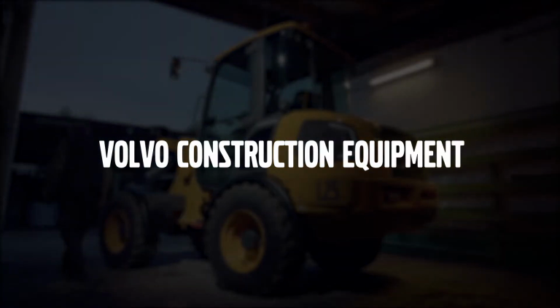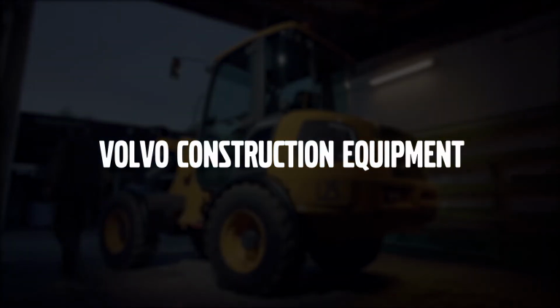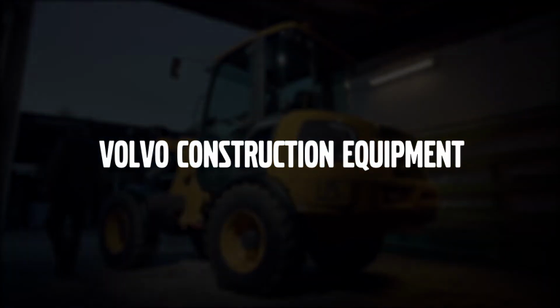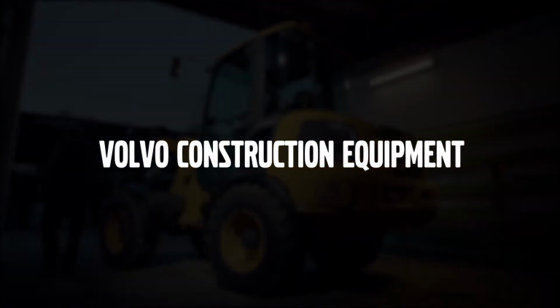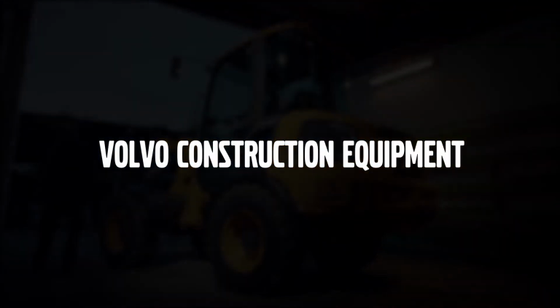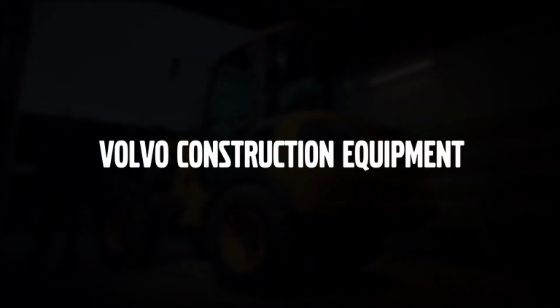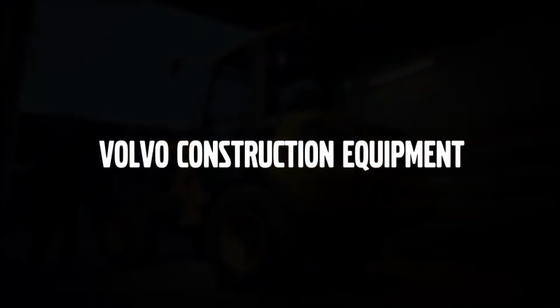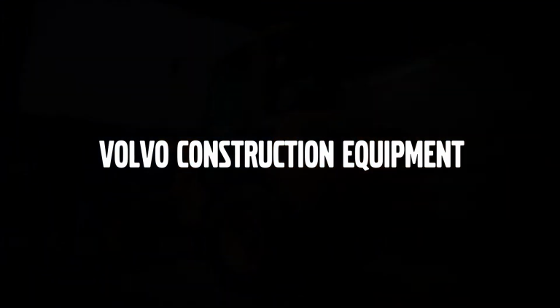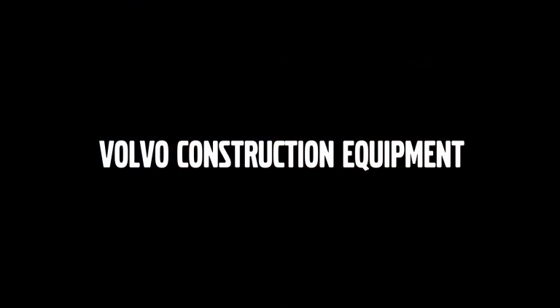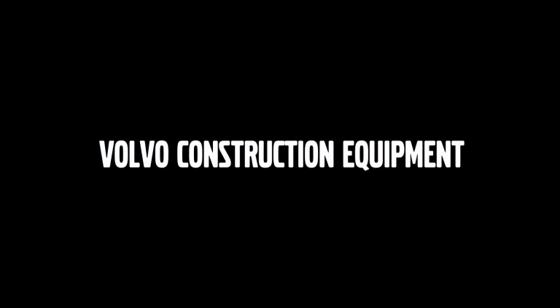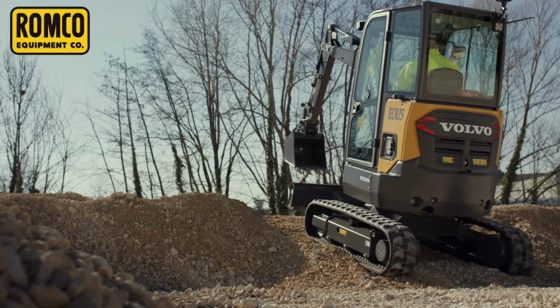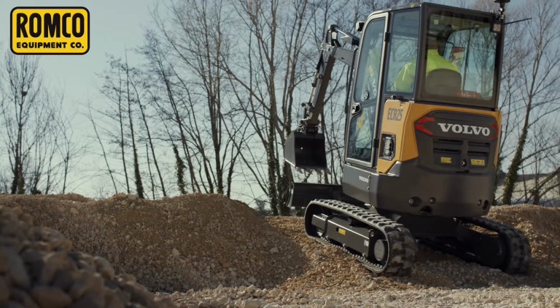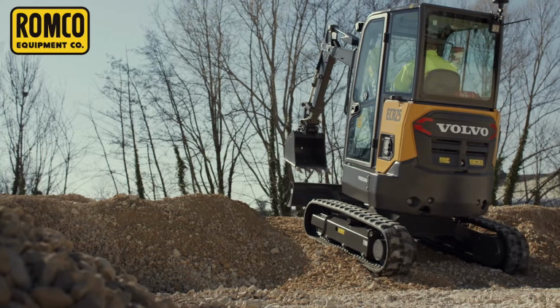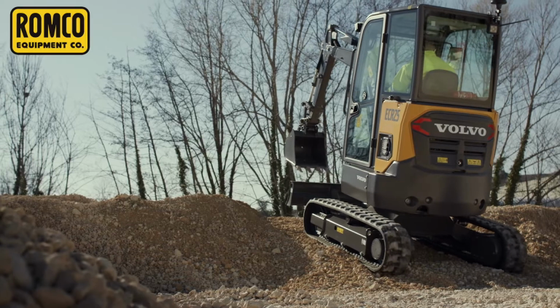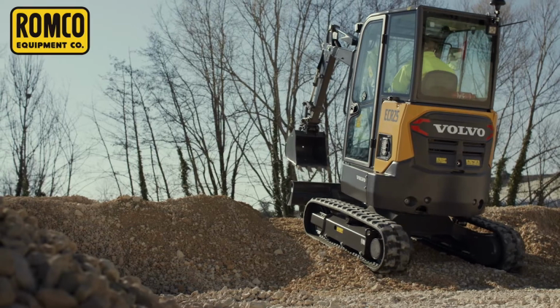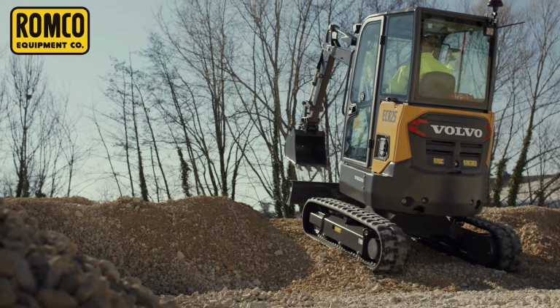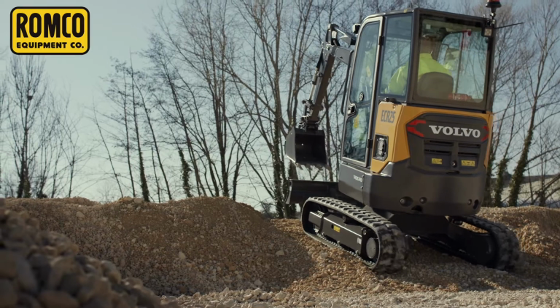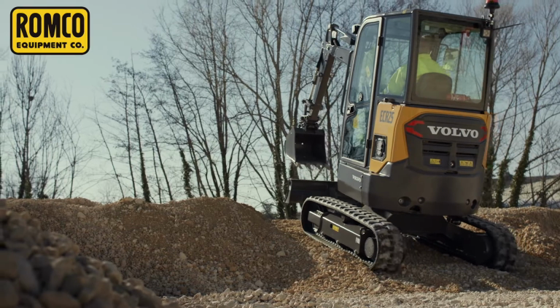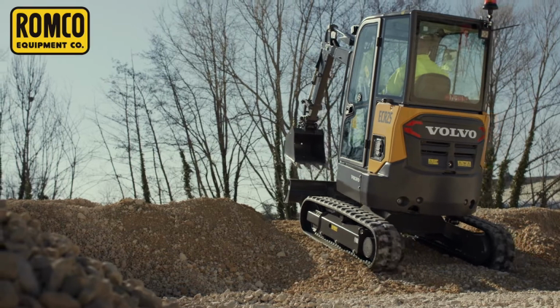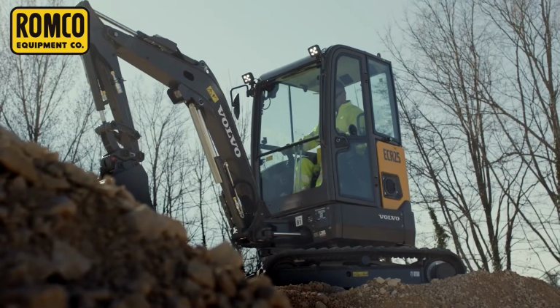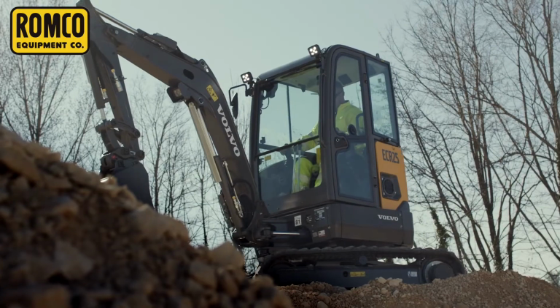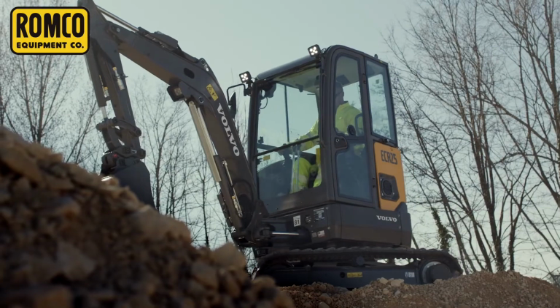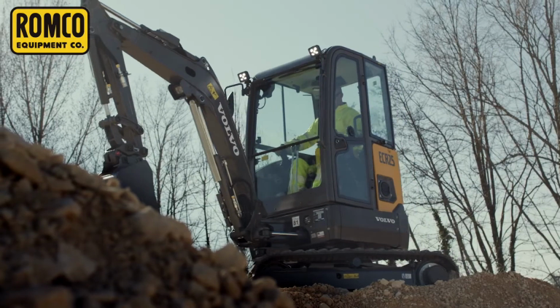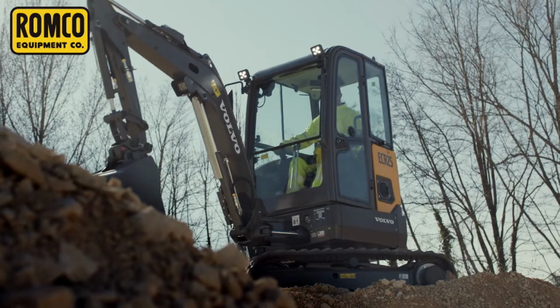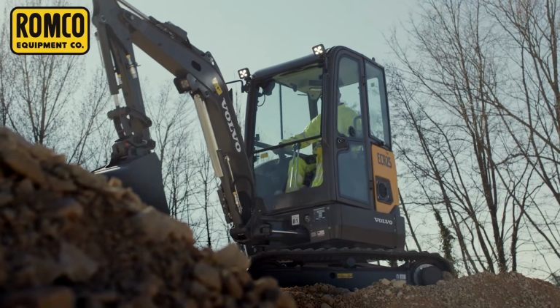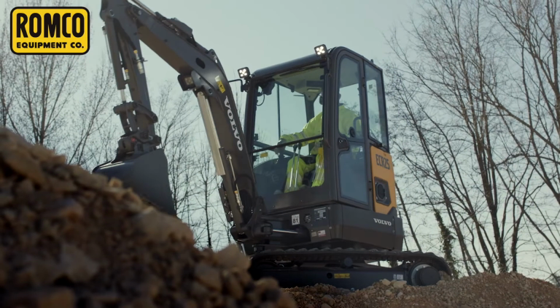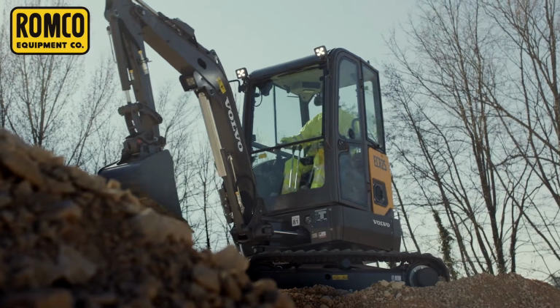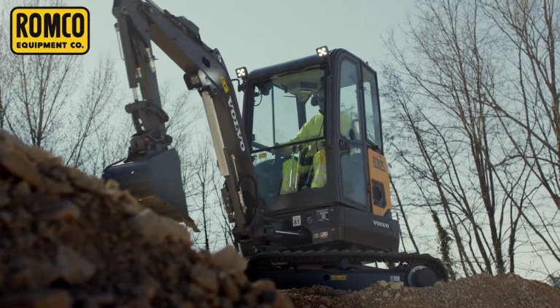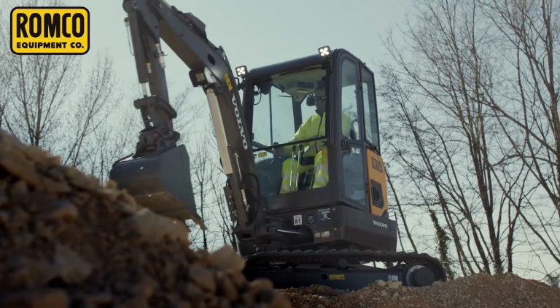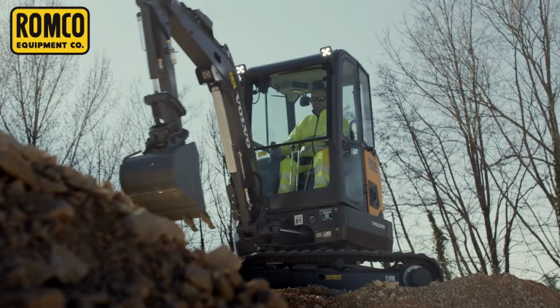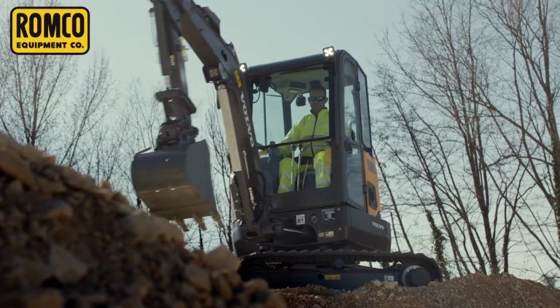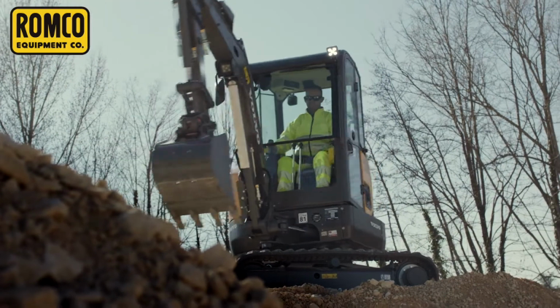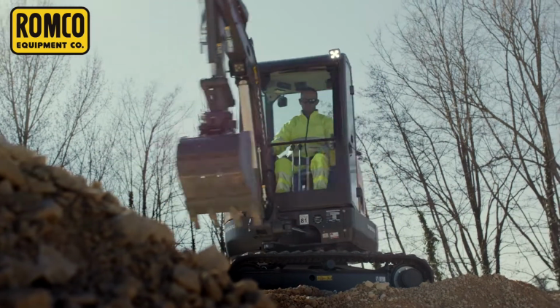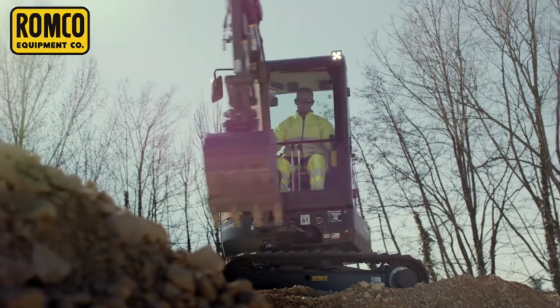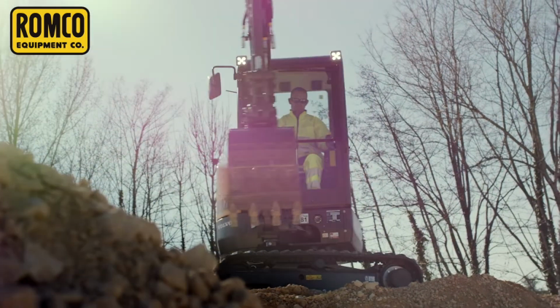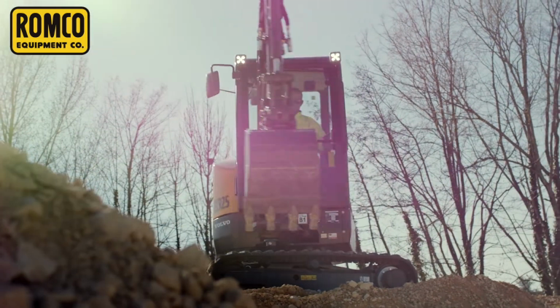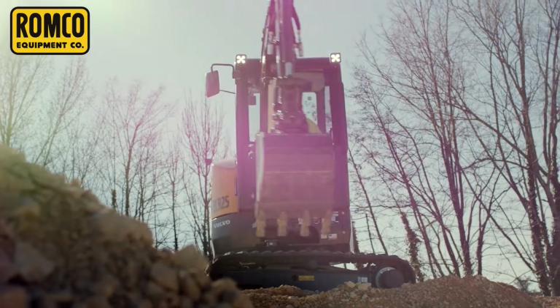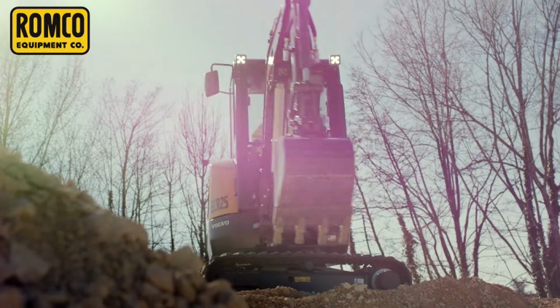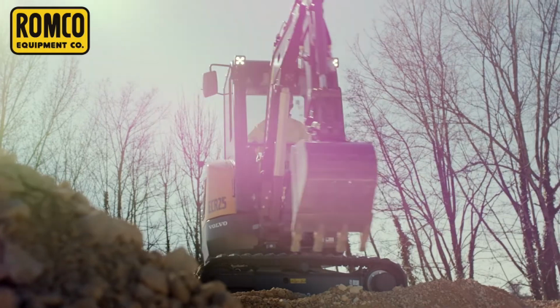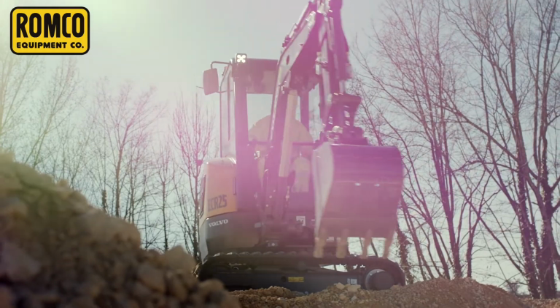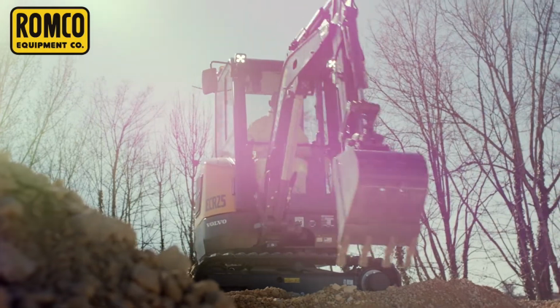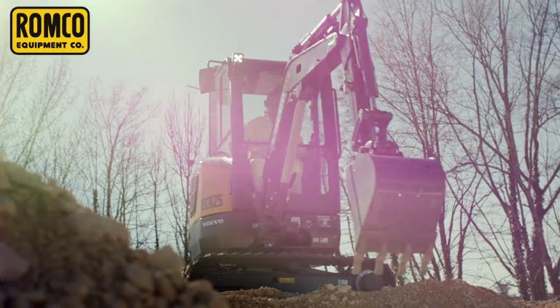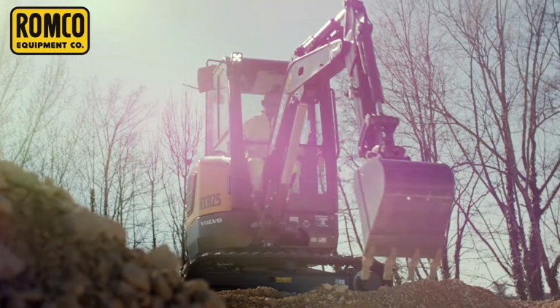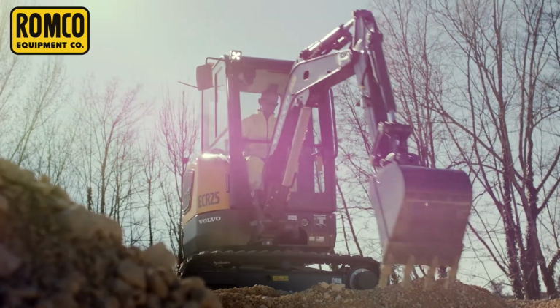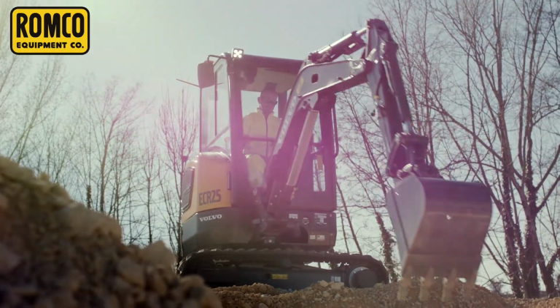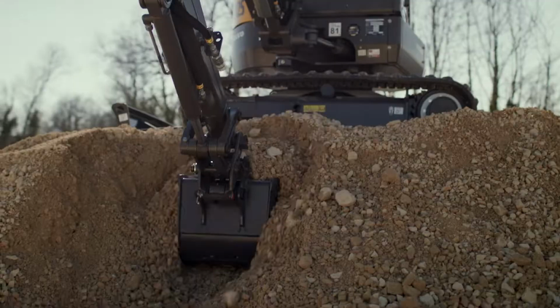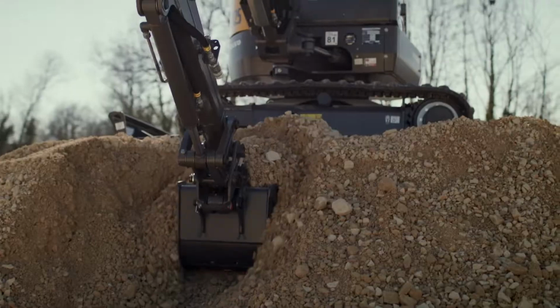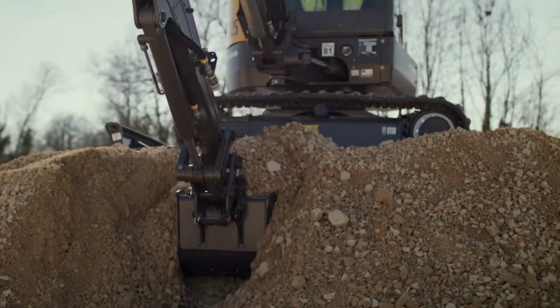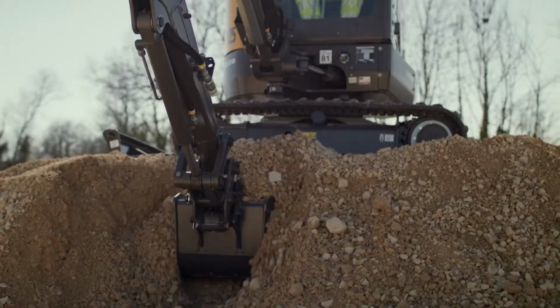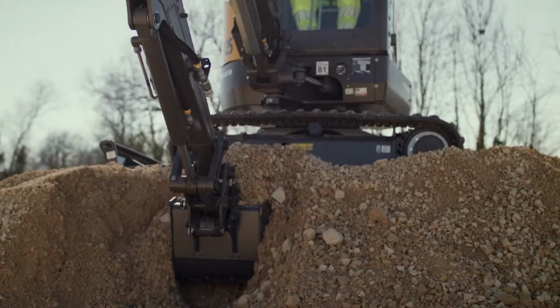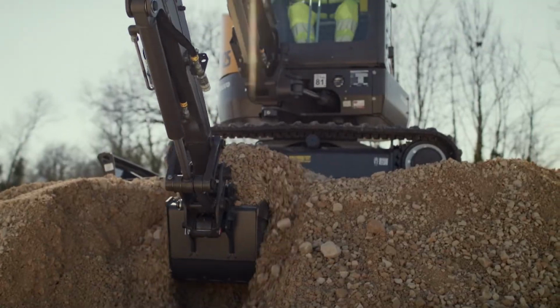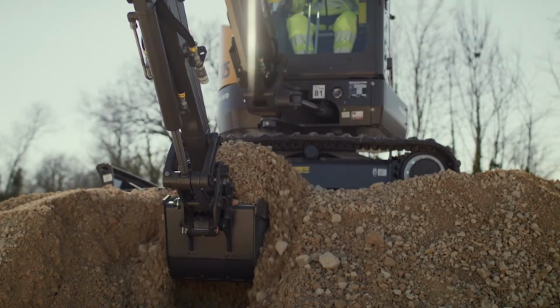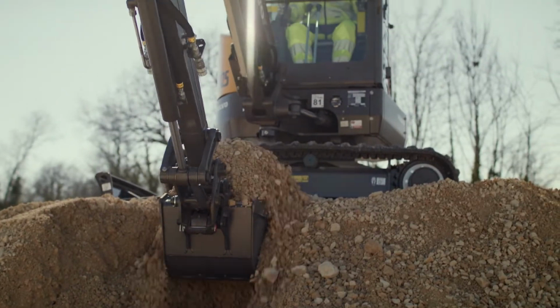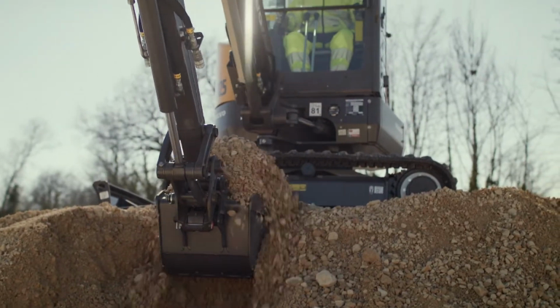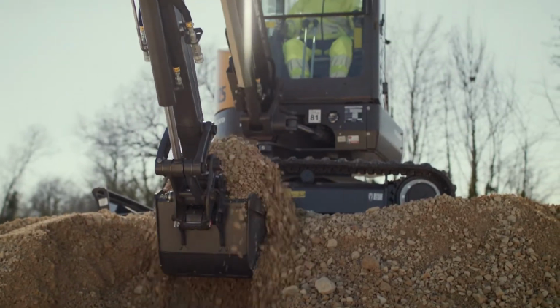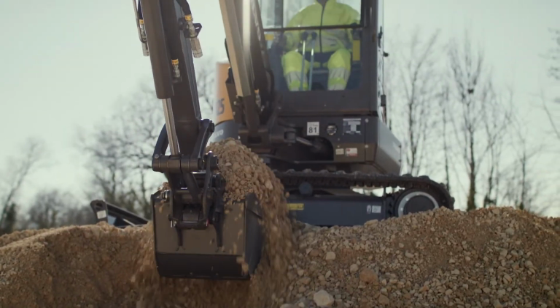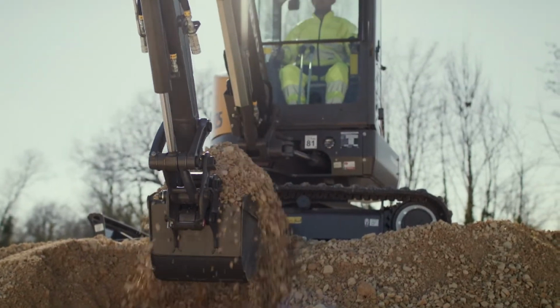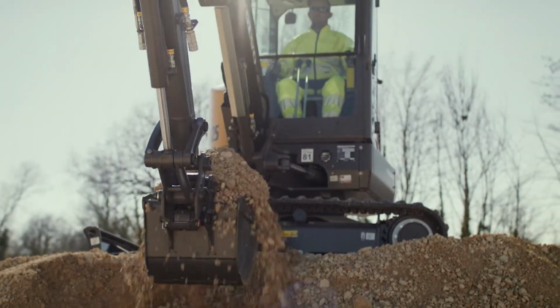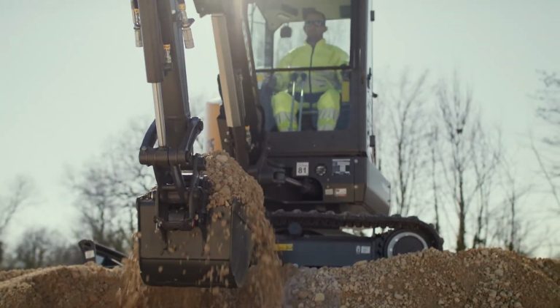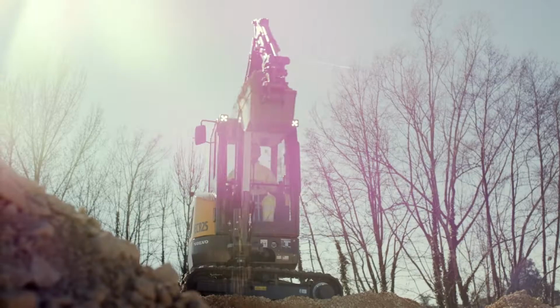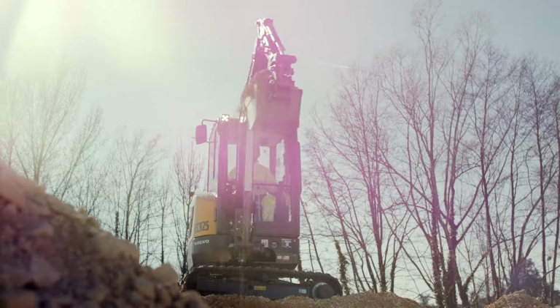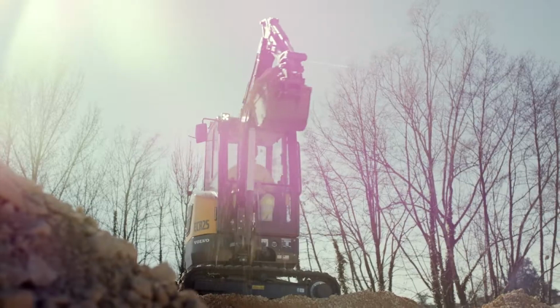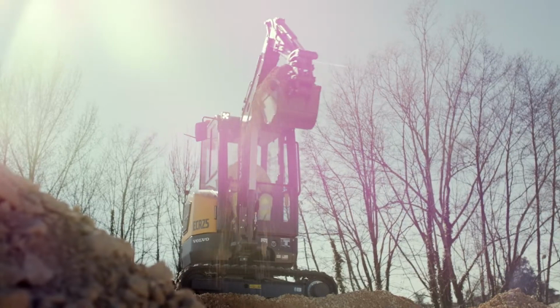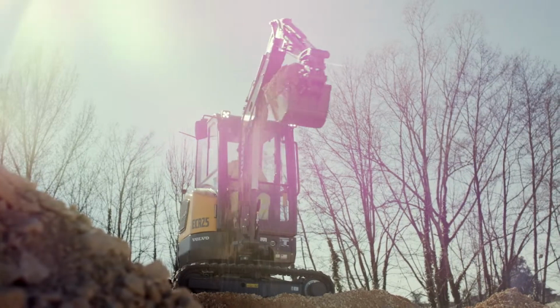Volvo has recently released their line of electric loaders and excavators, and Romco Equipment is proud to be leading the way for electric equipment in Texas.